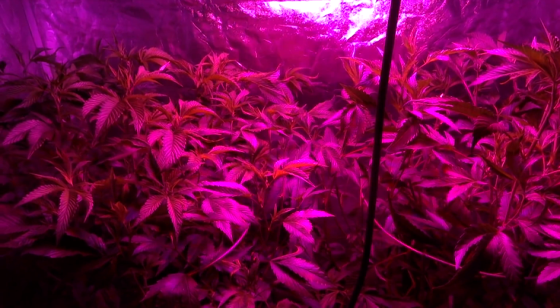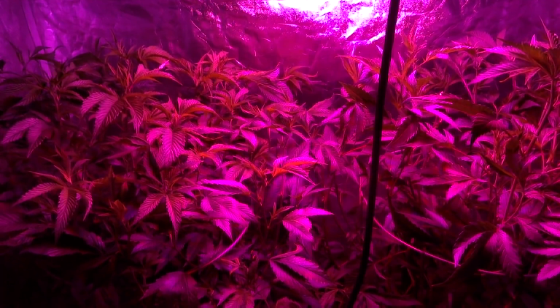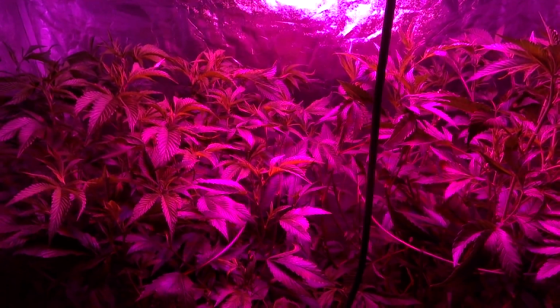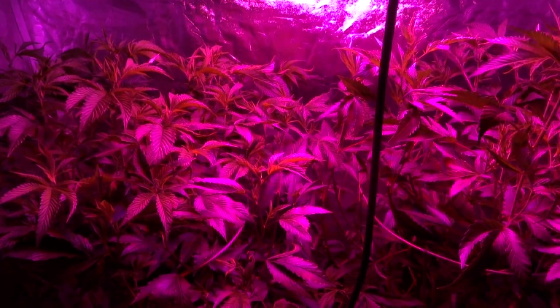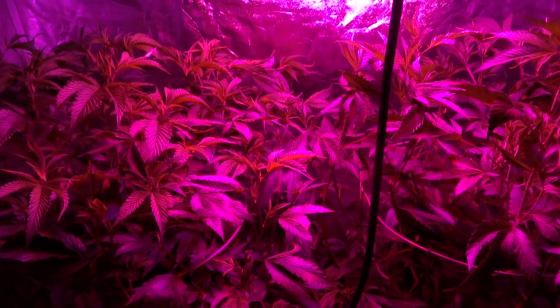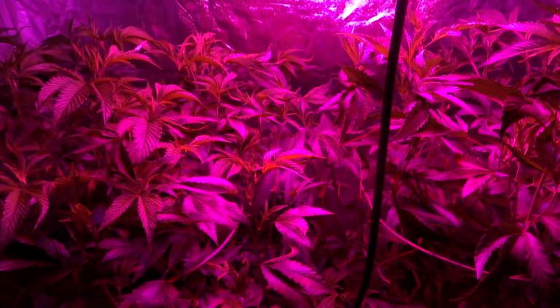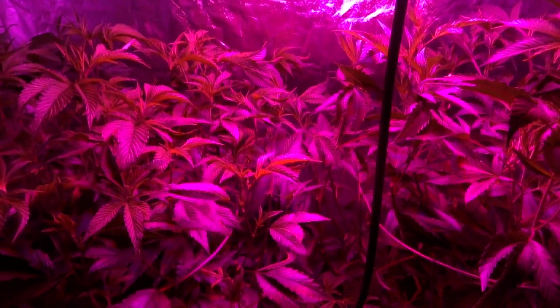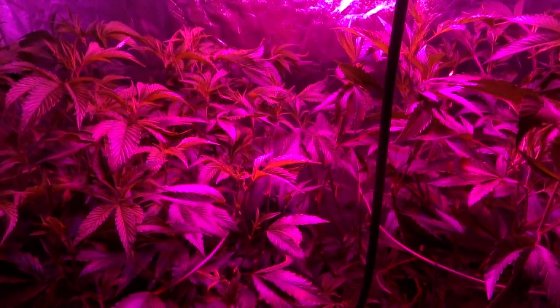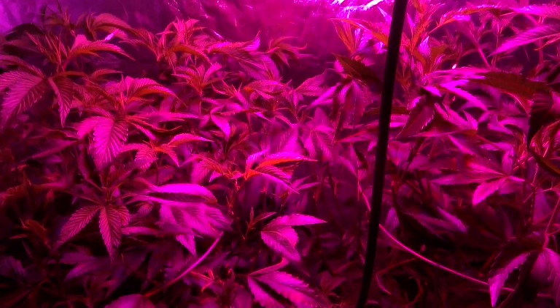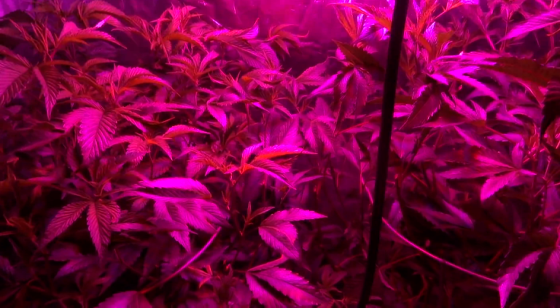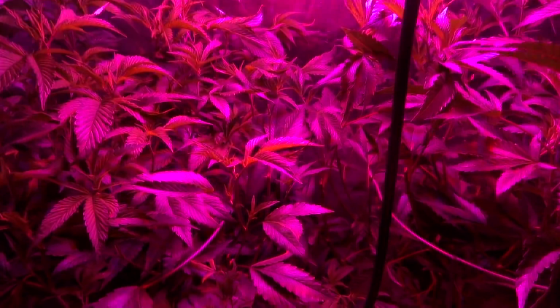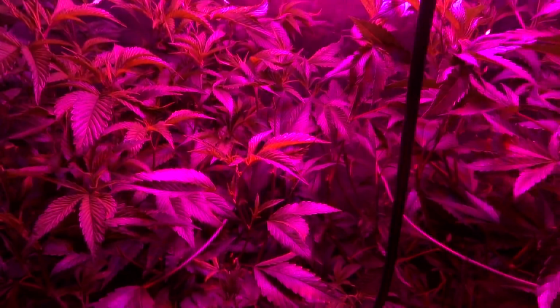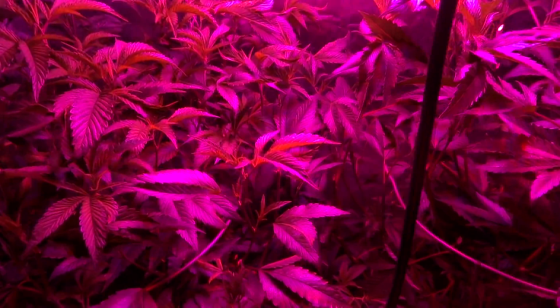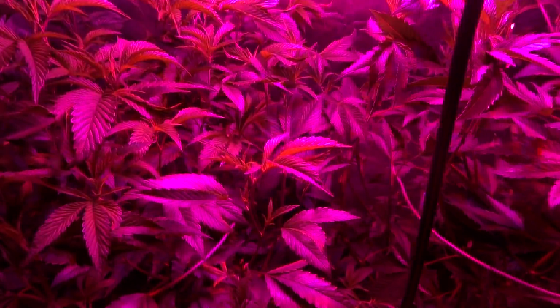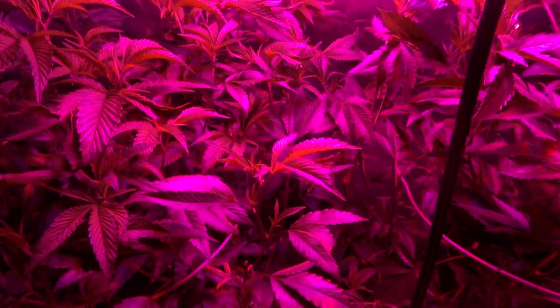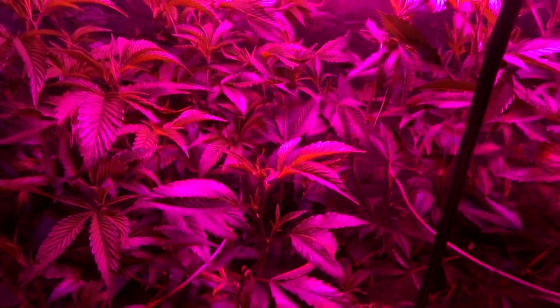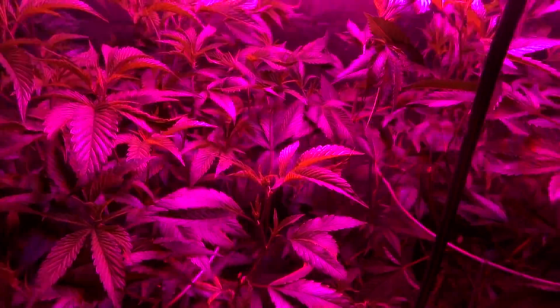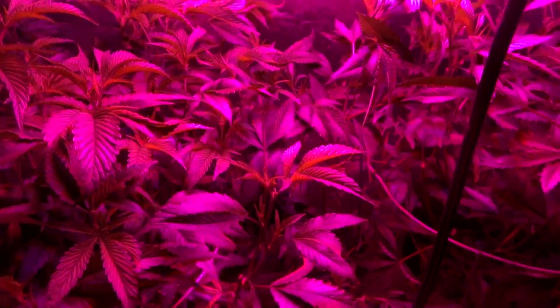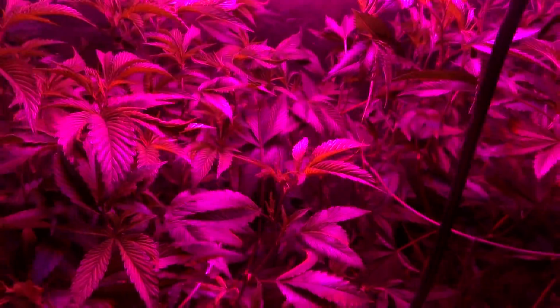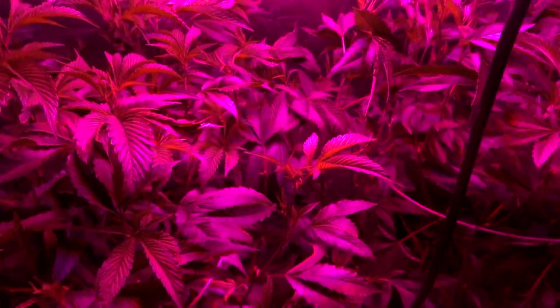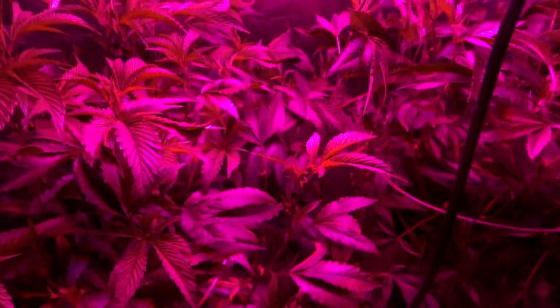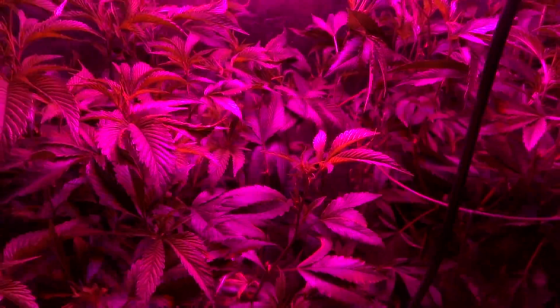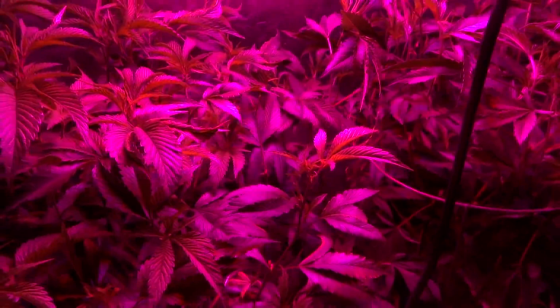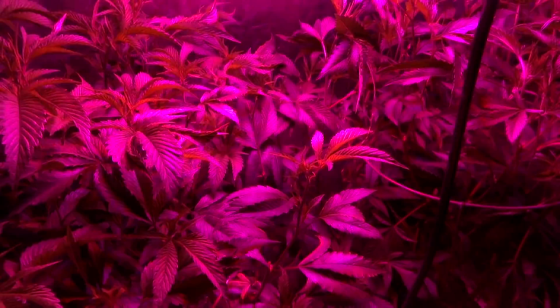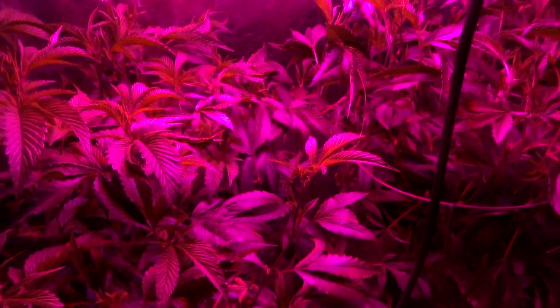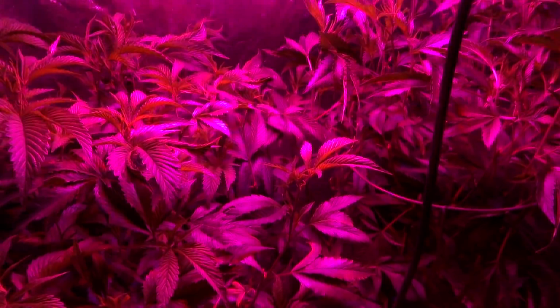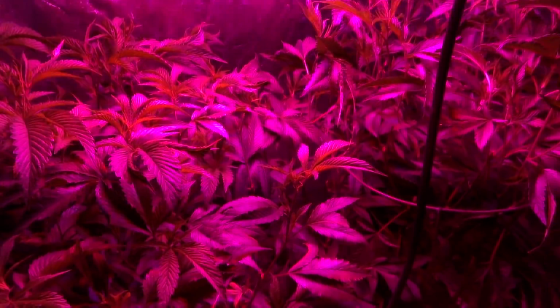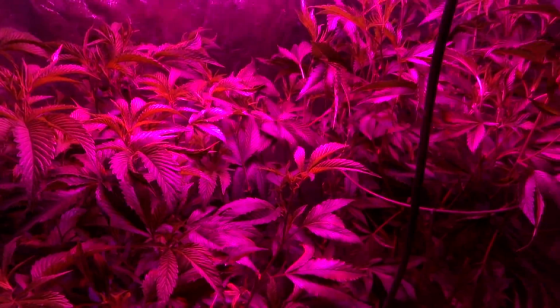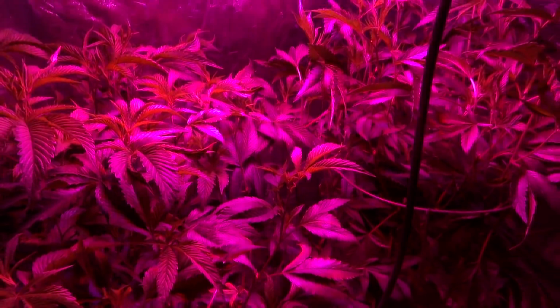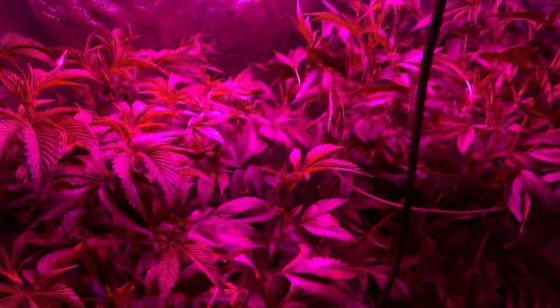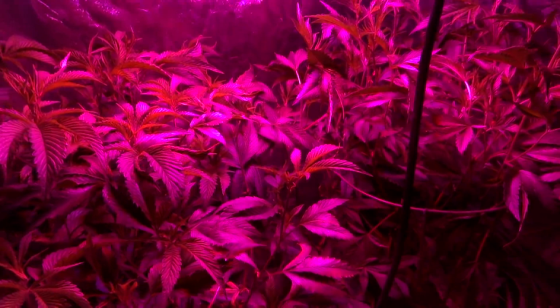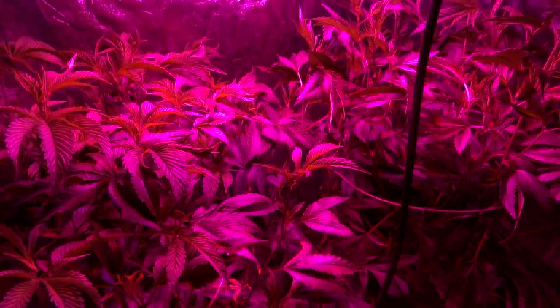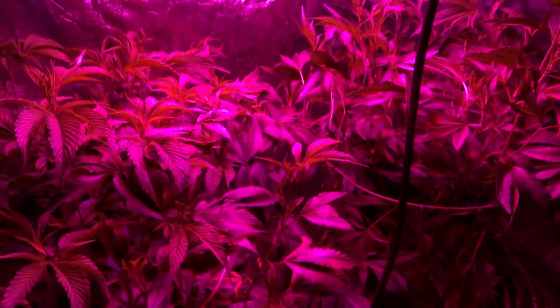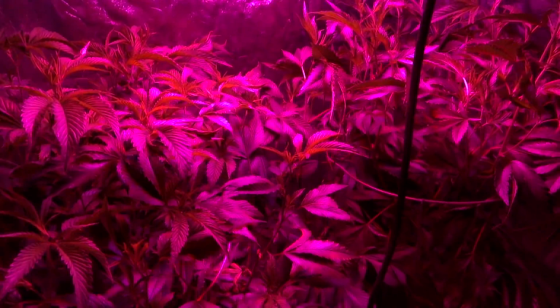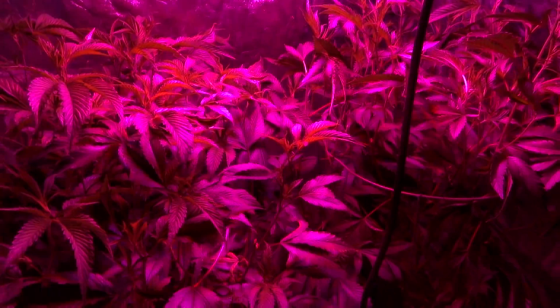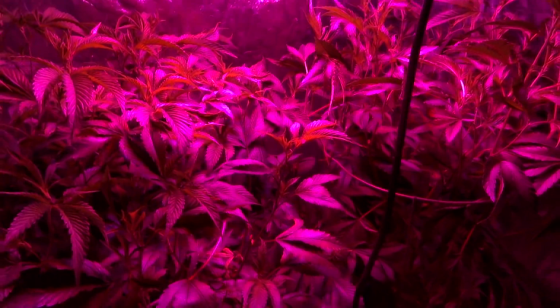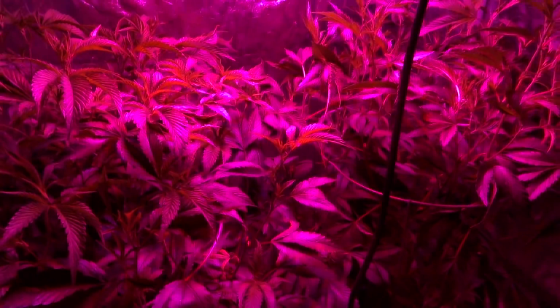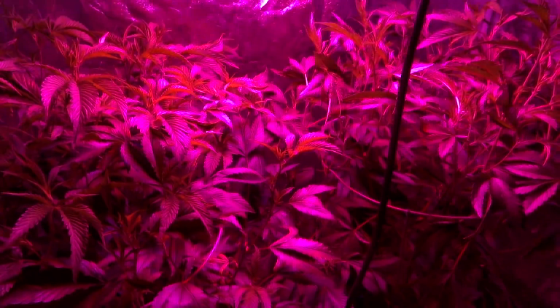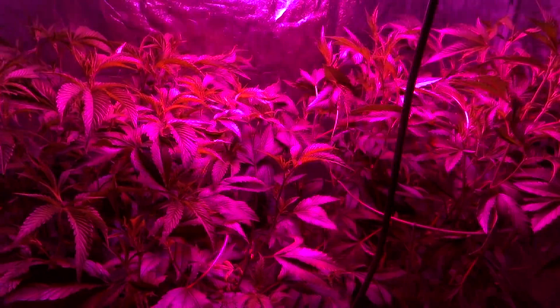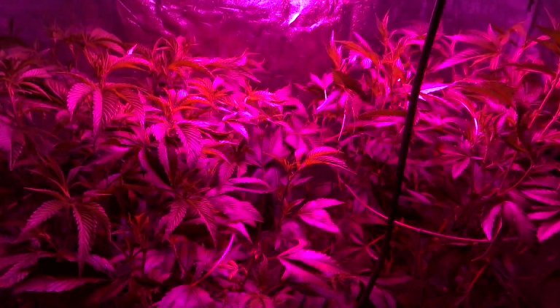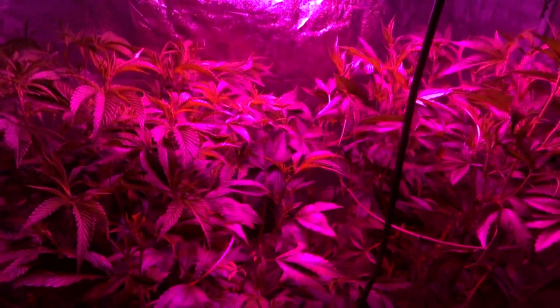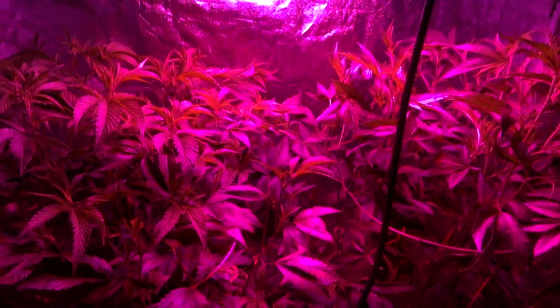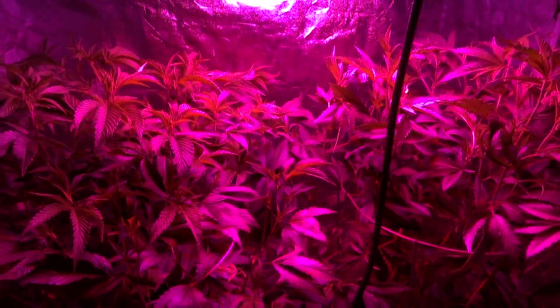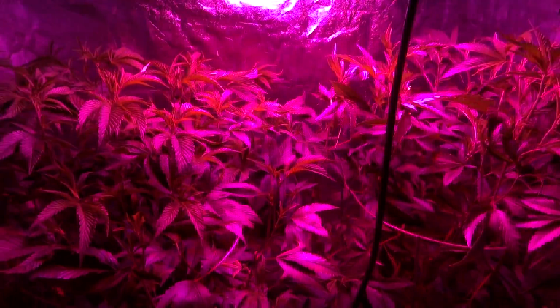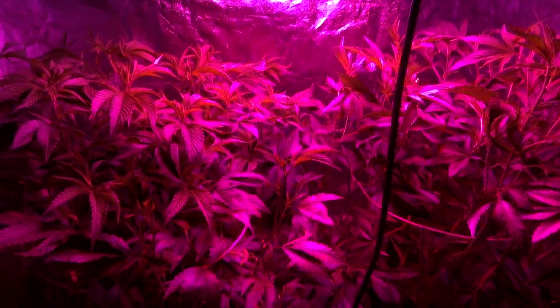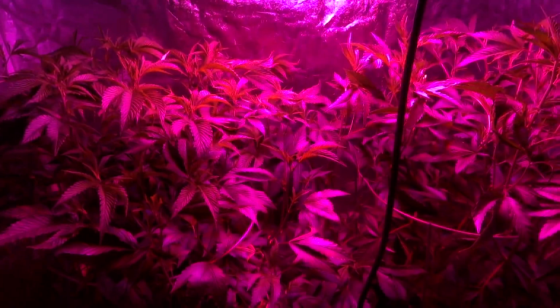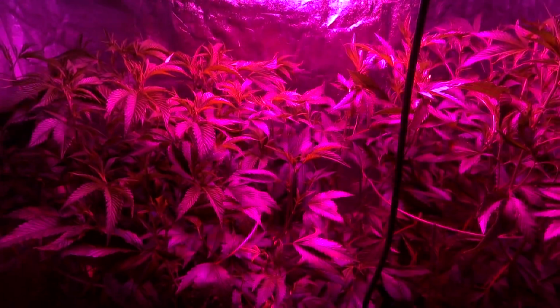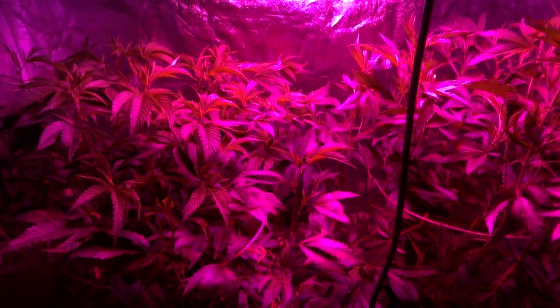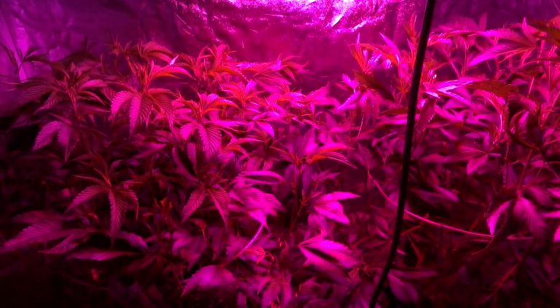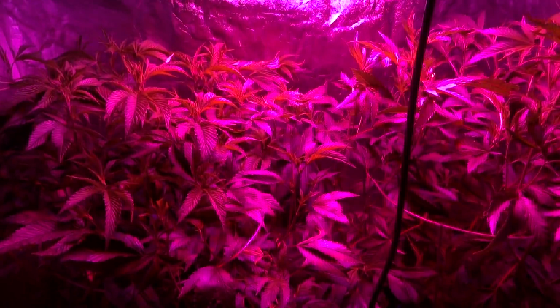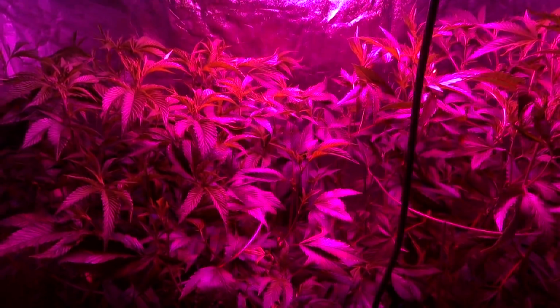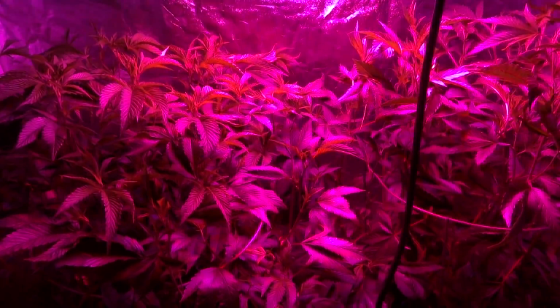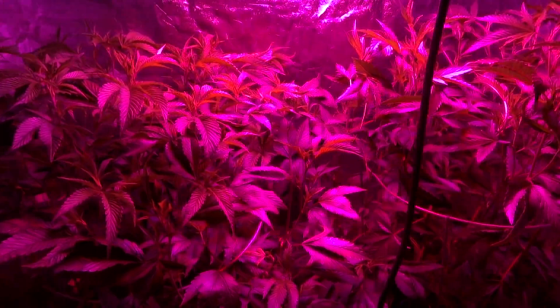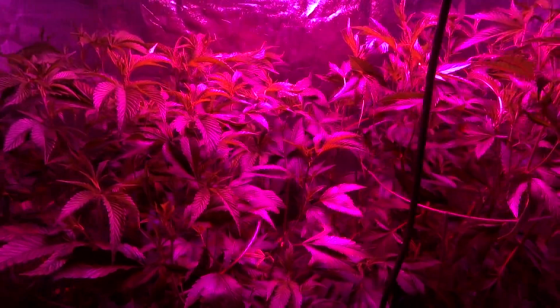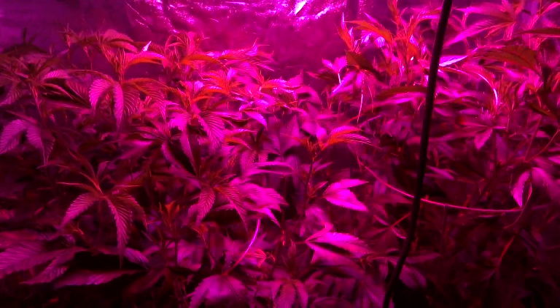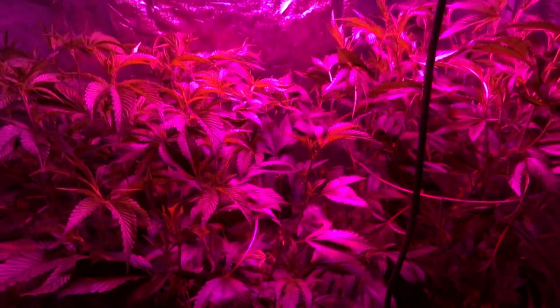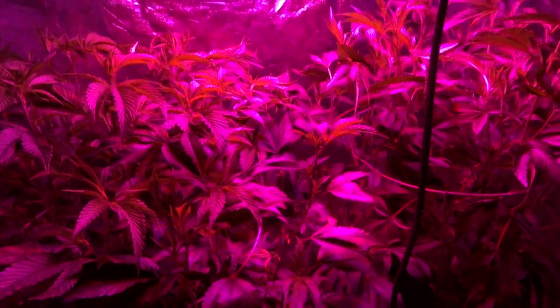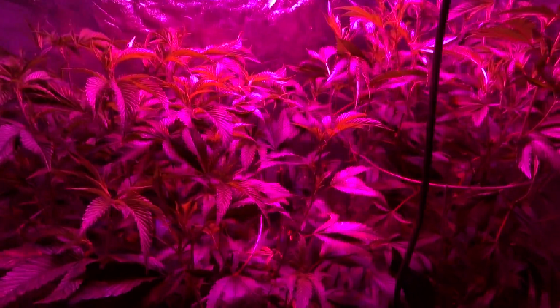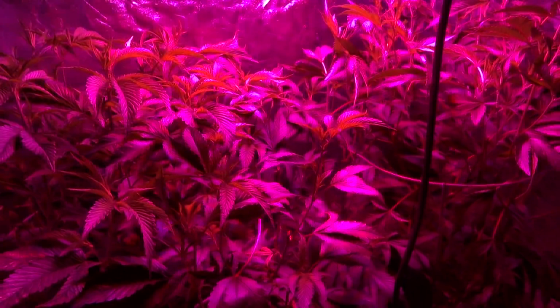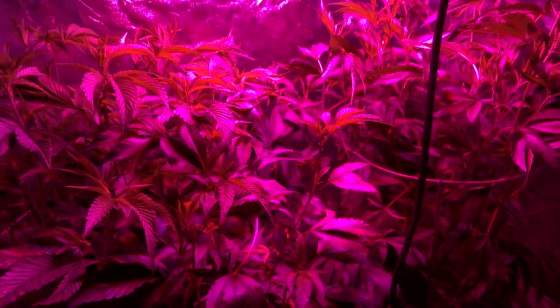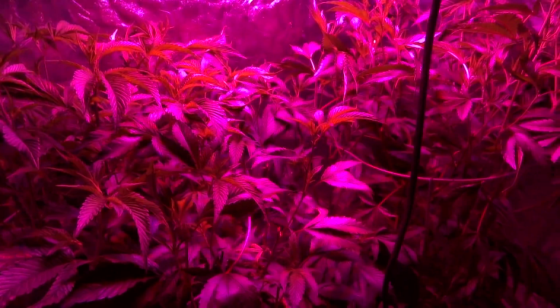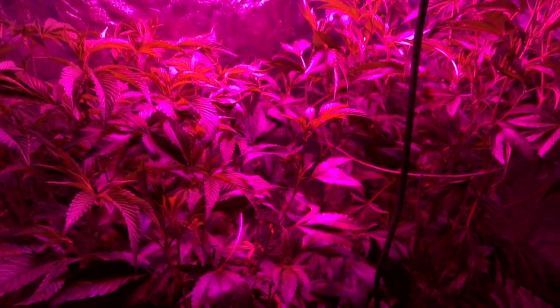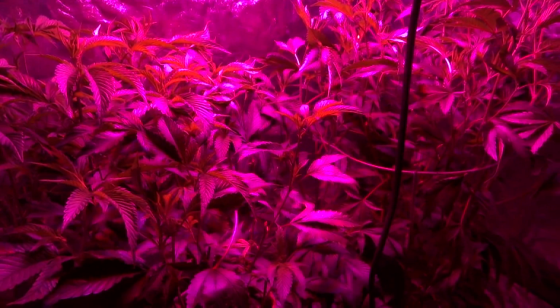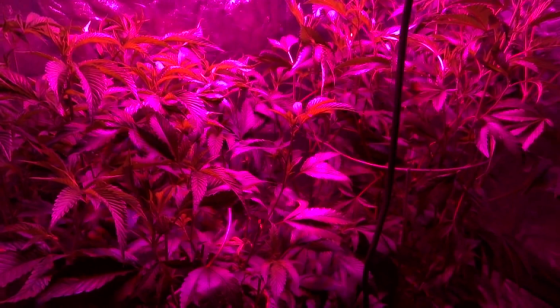Welcome back ladies and gentlemen, boys and girls. This is SubLBC doing a quick video update from my little LED test garden.